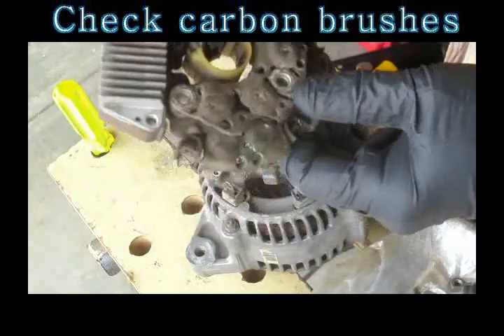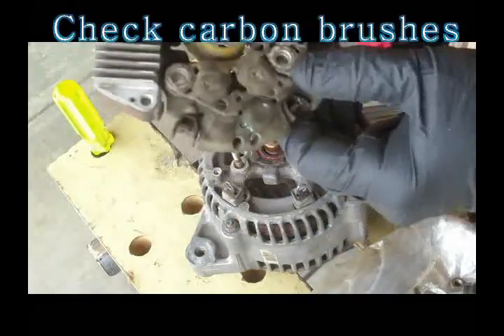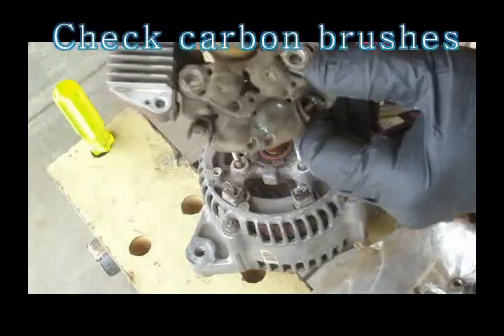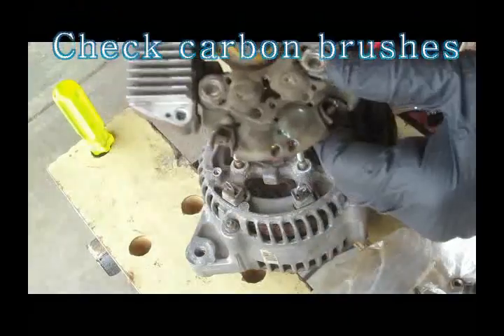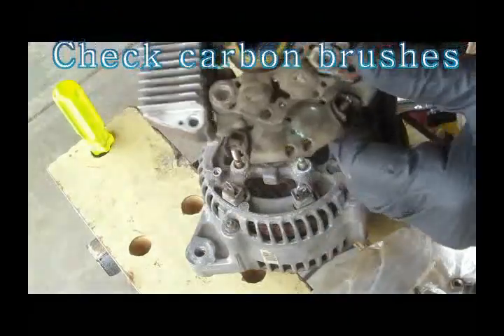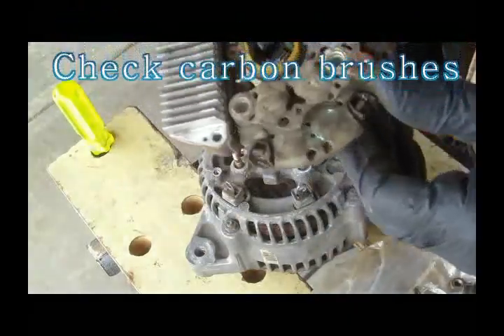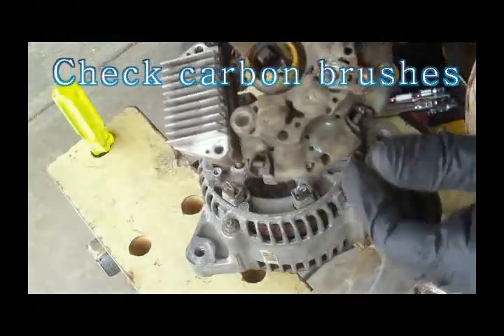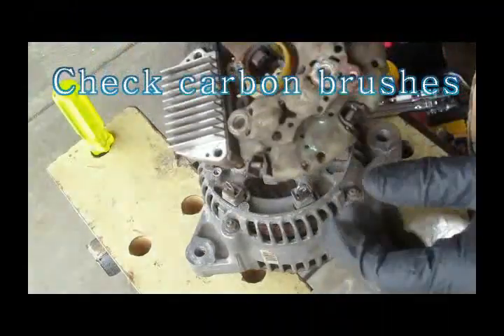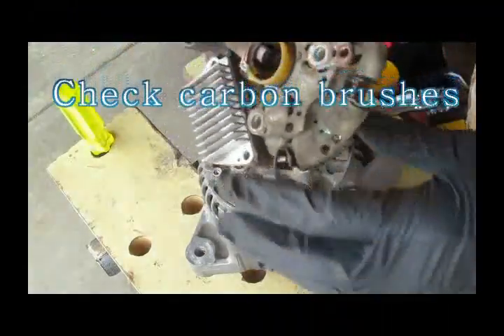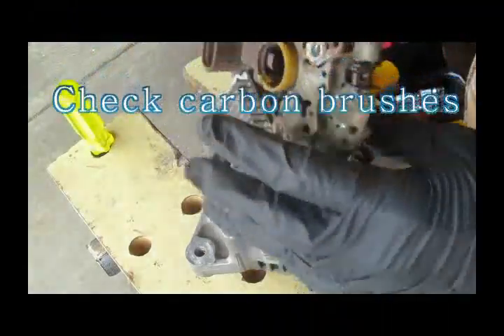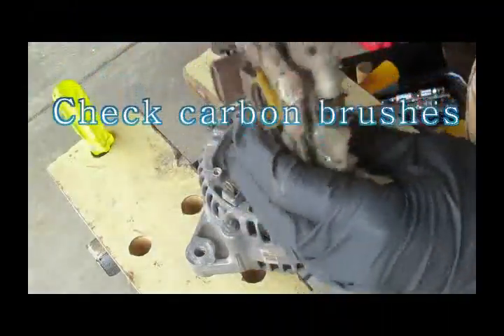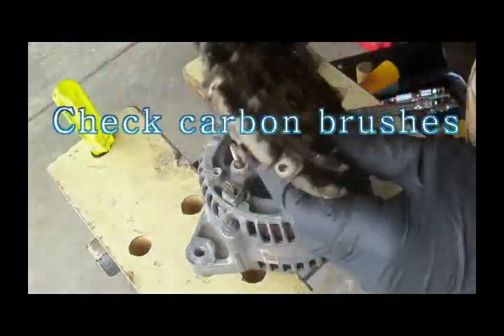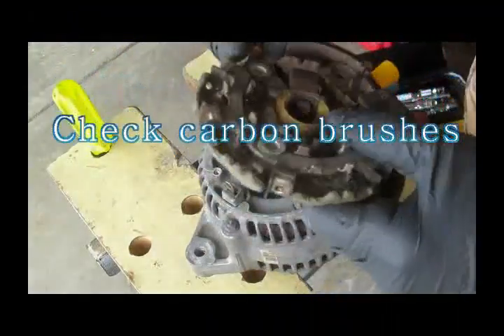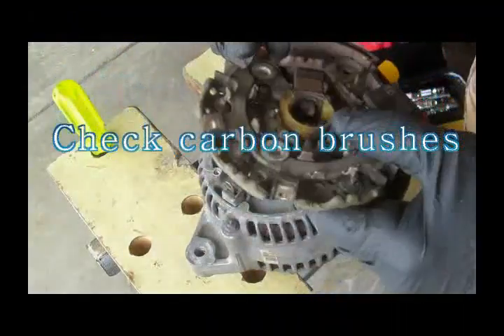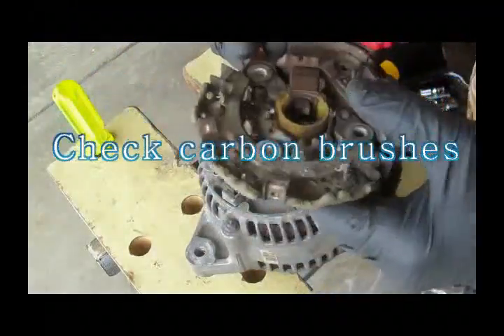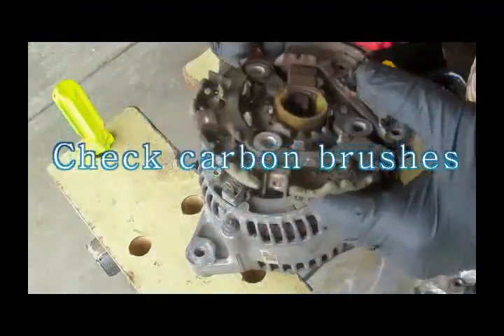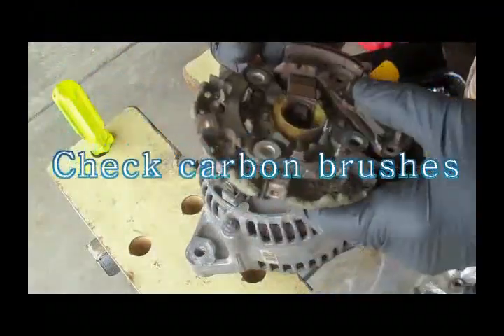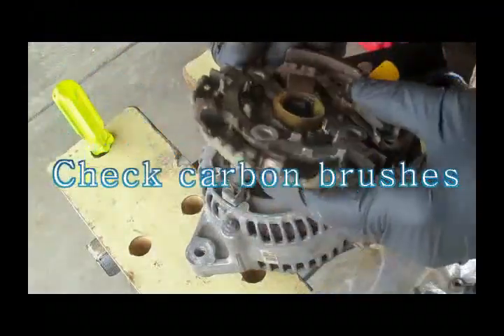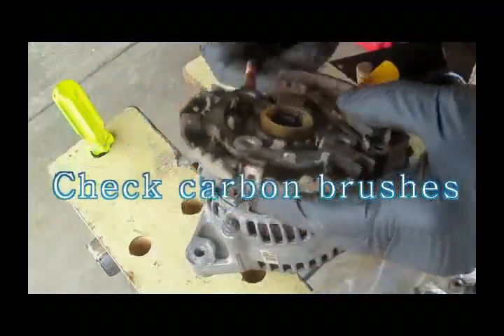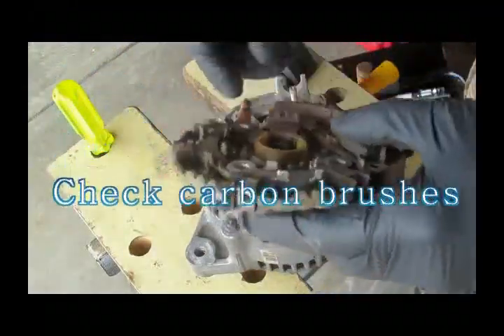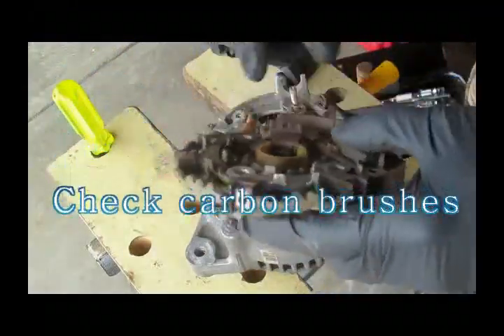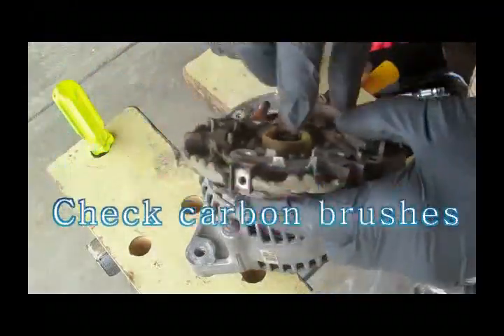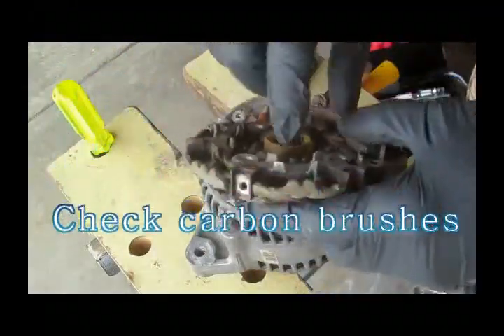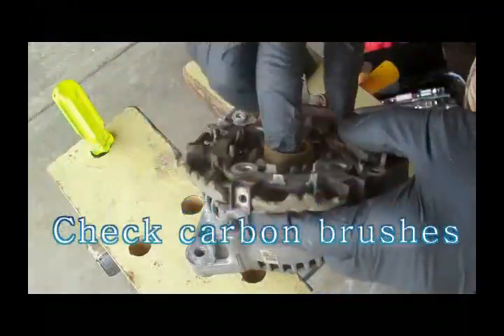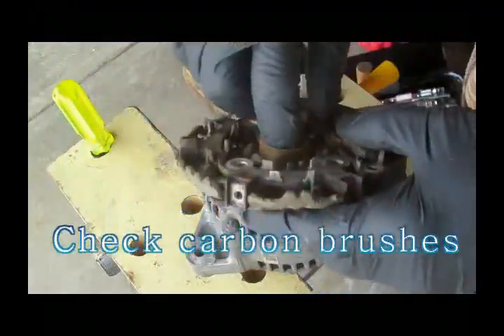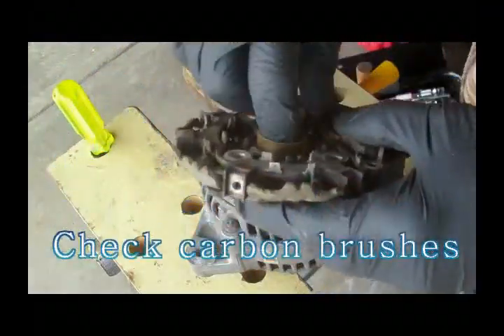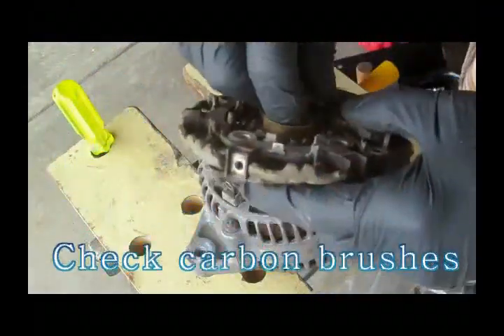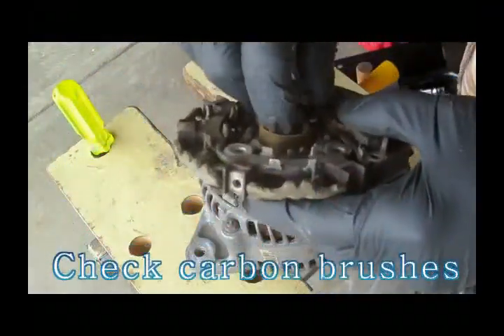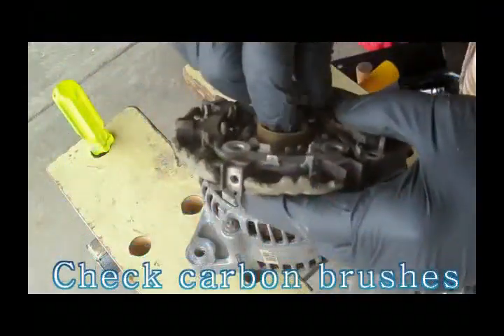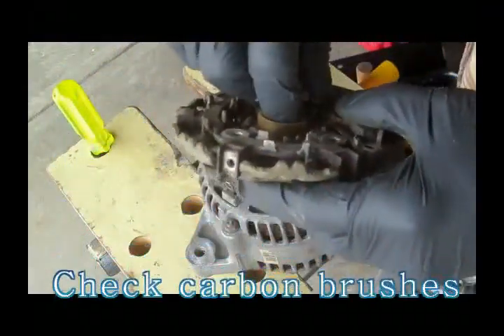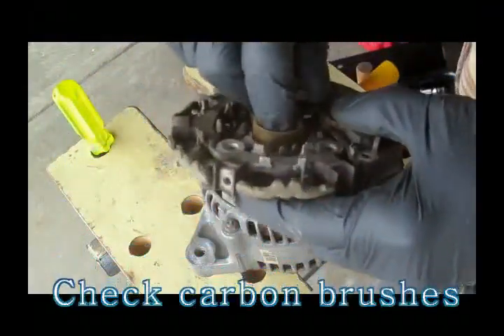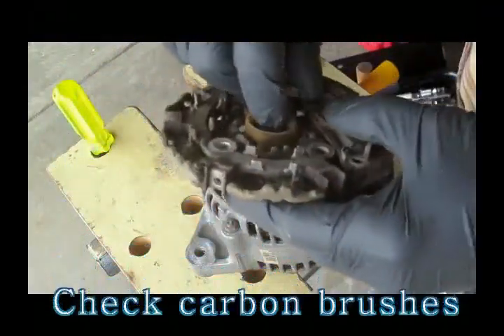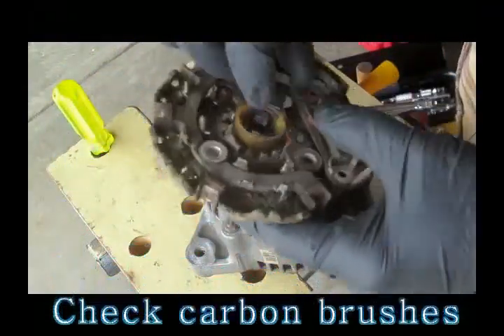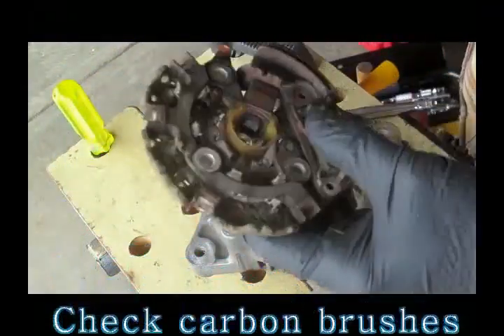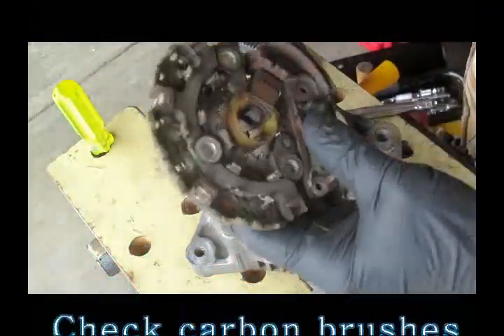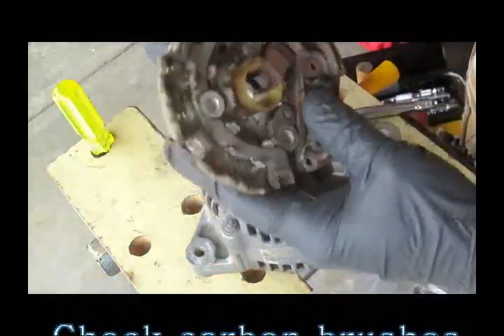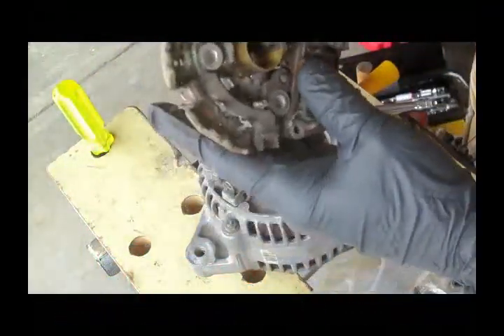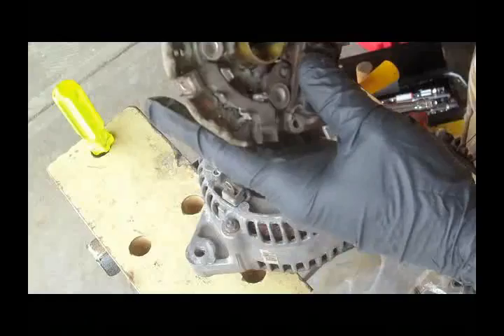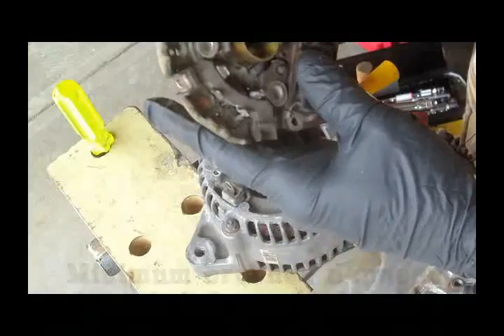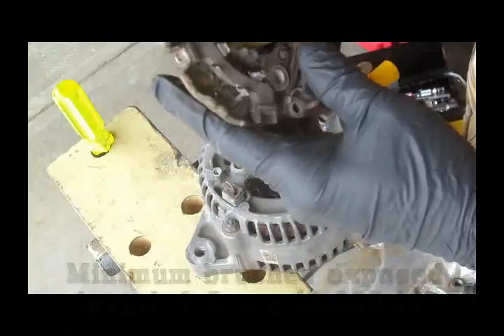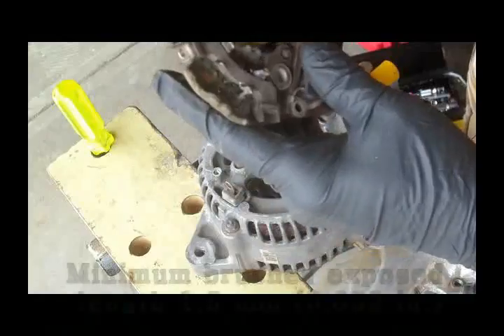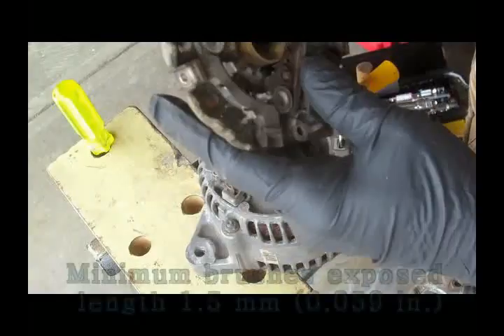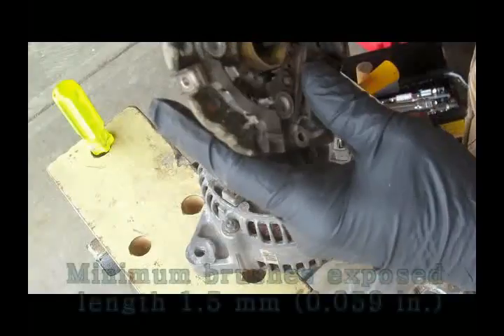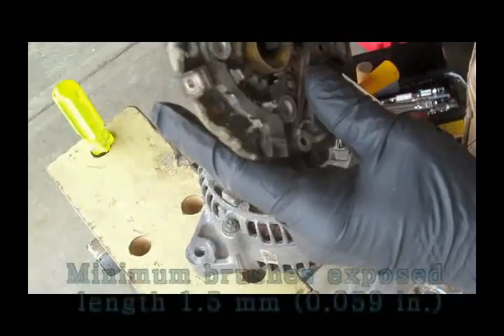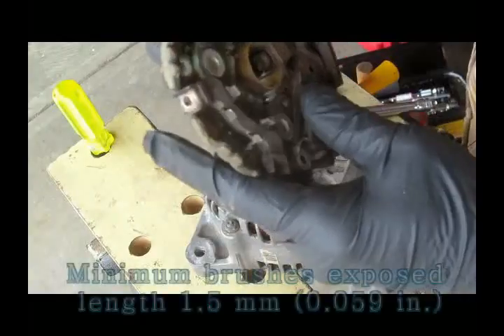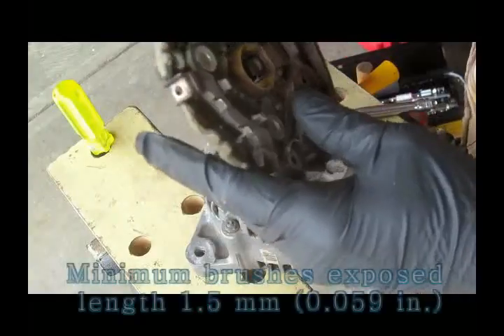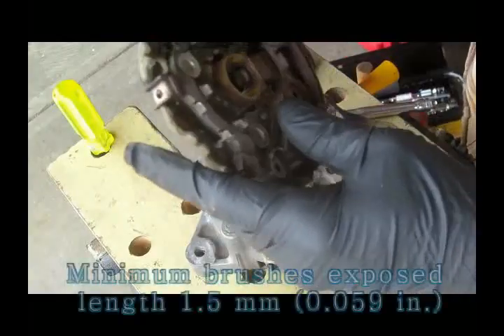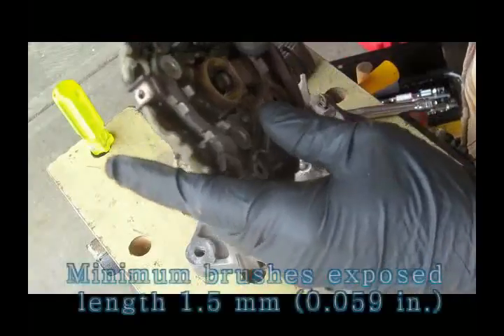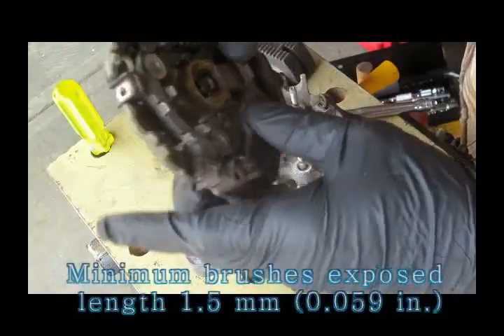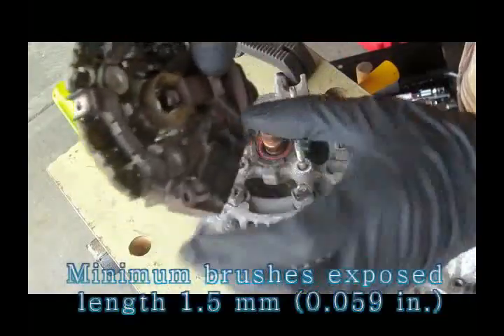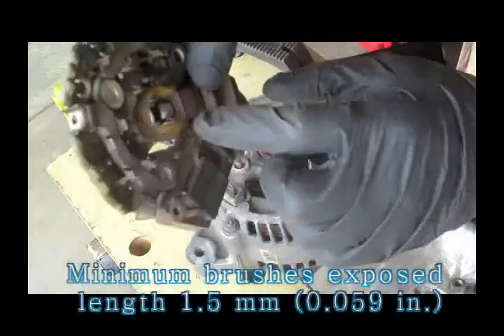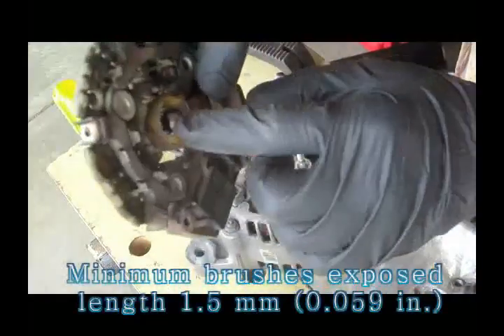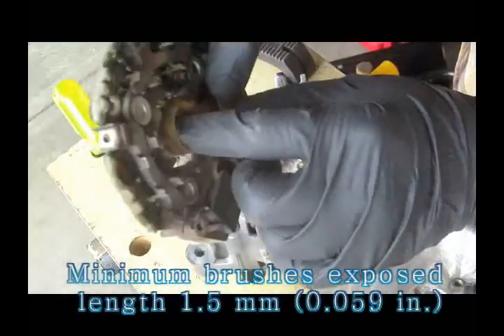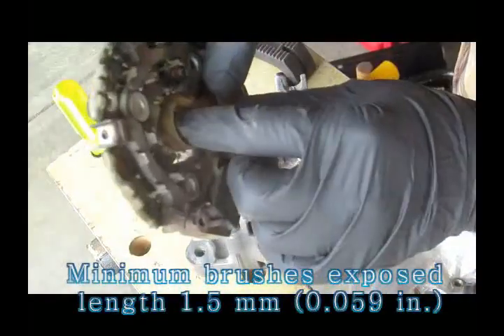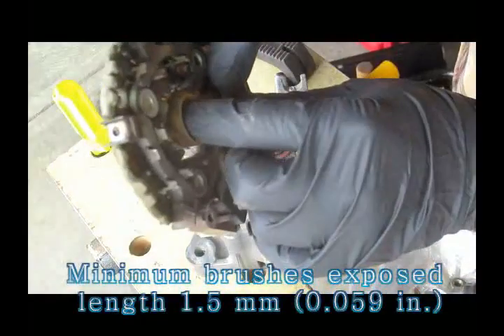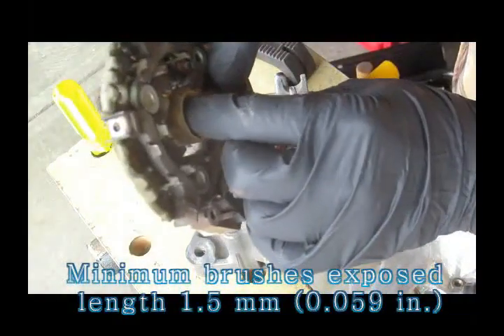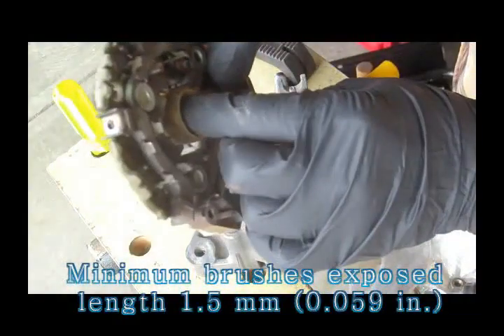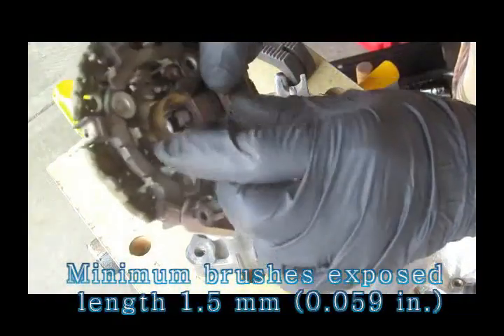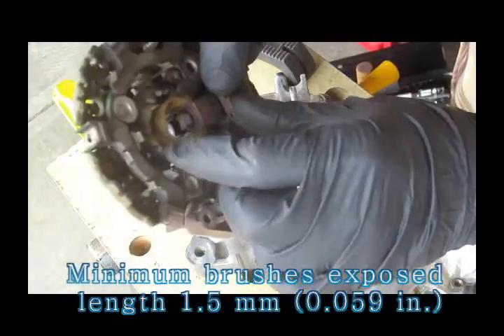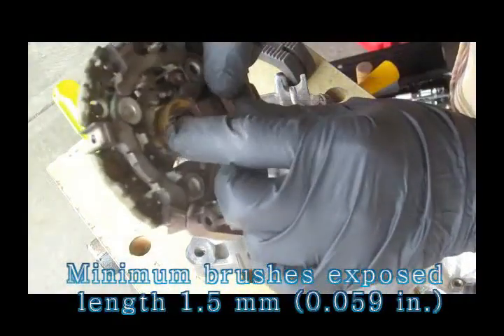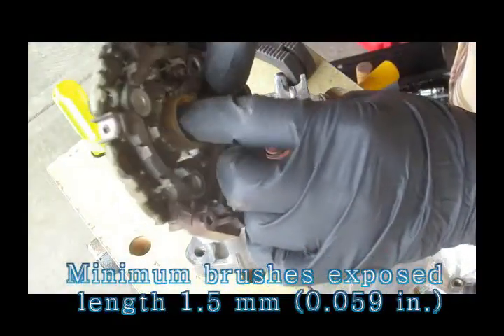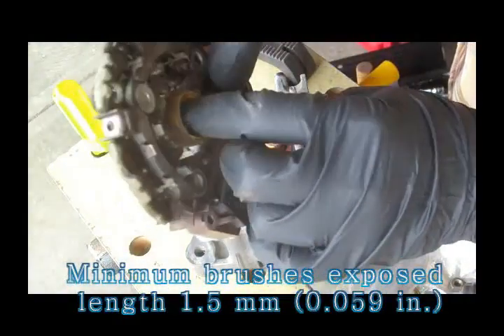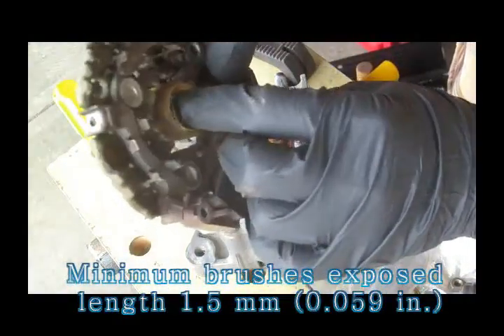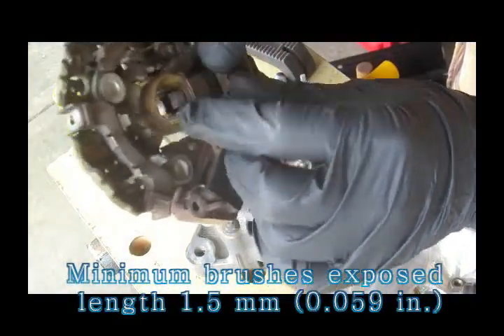First of all, inspect the brush. This brush still looks very good.